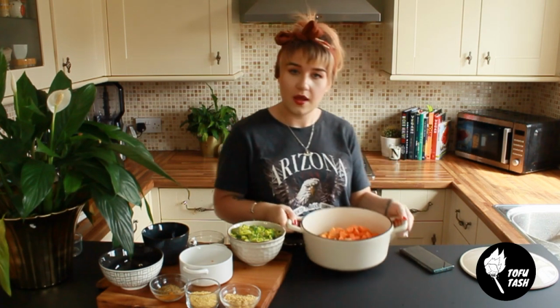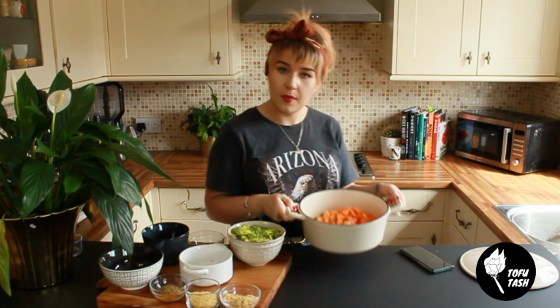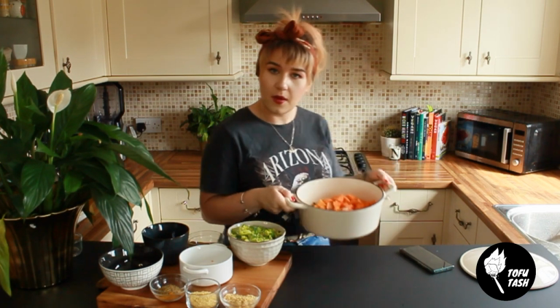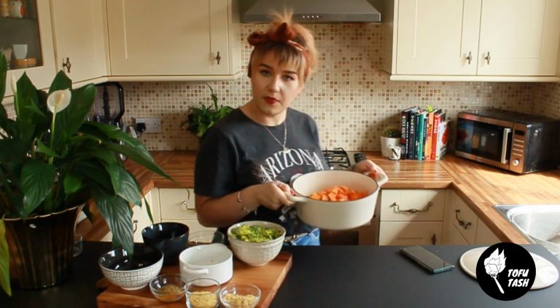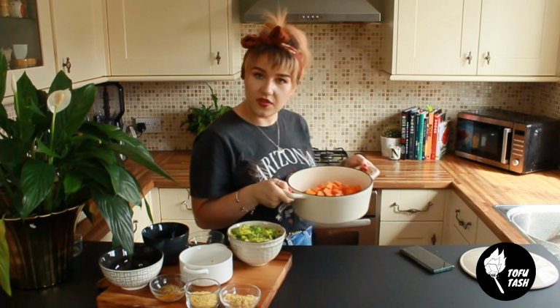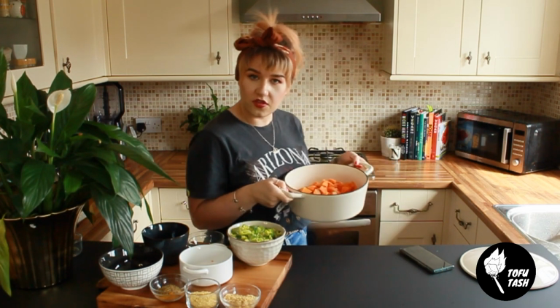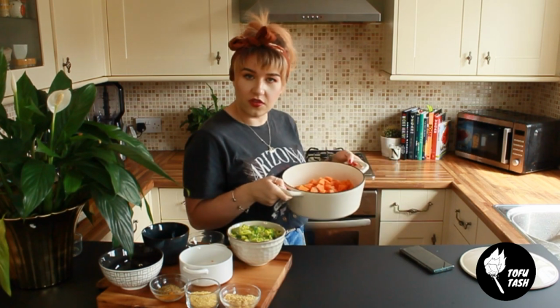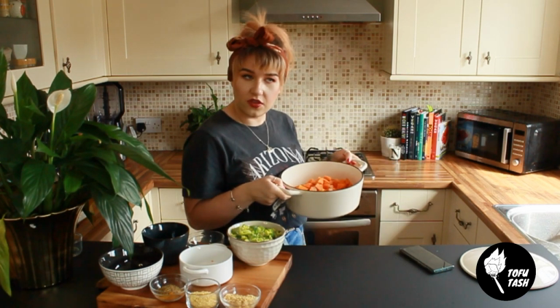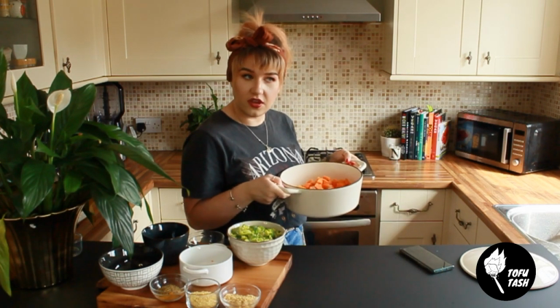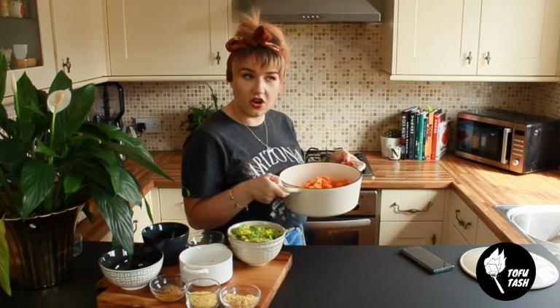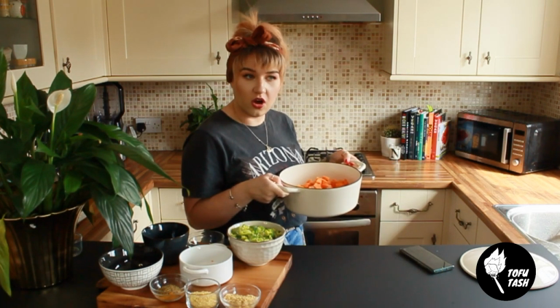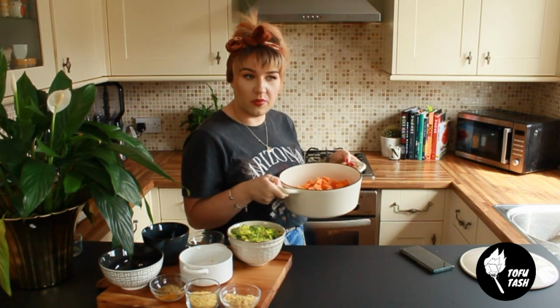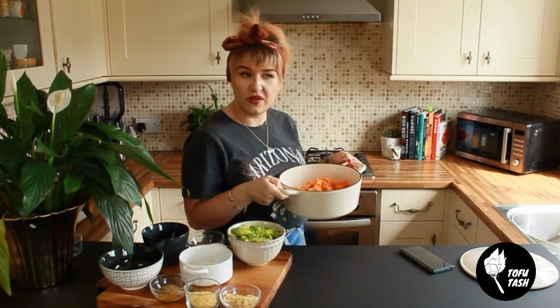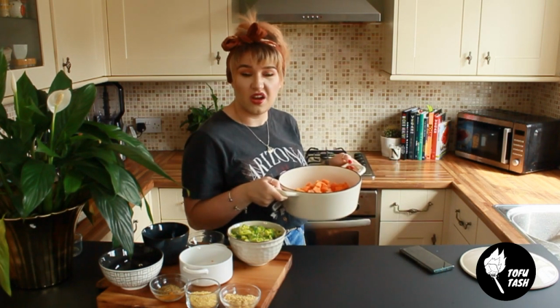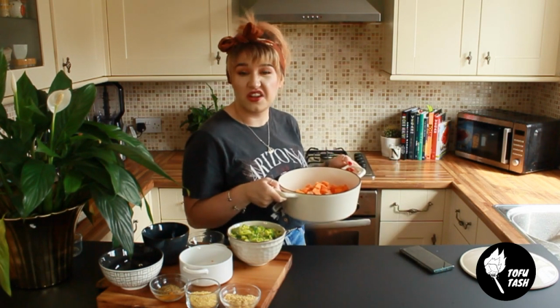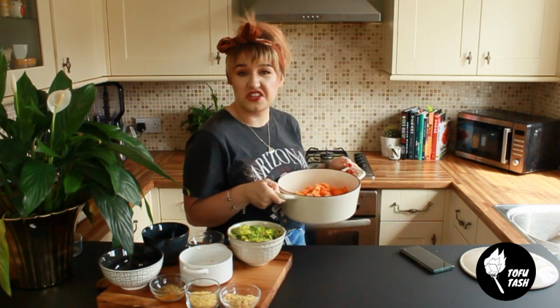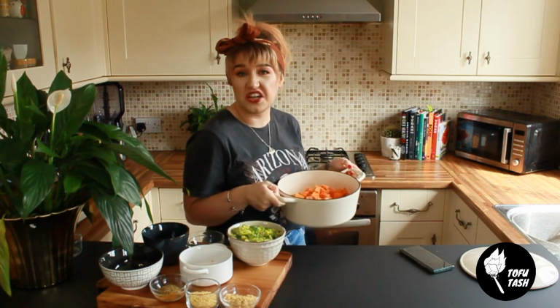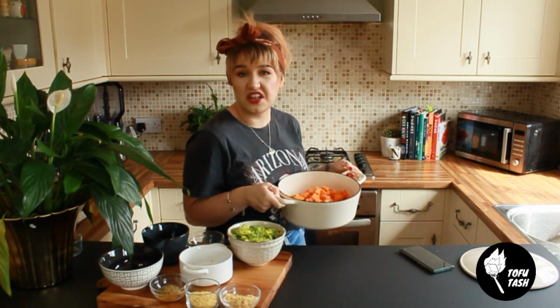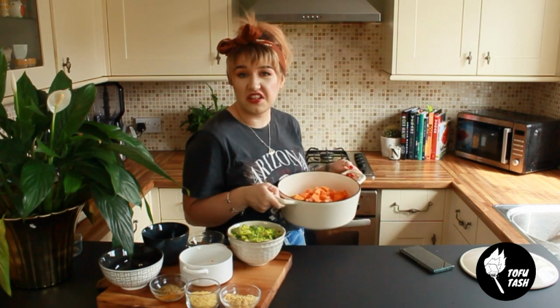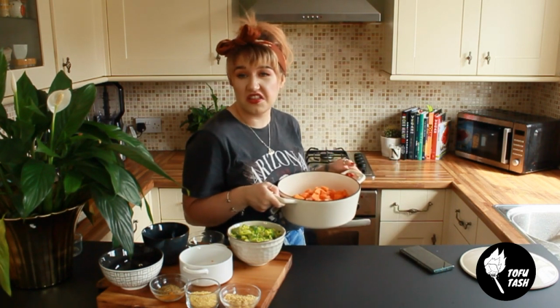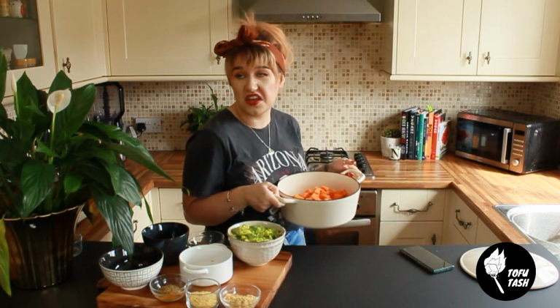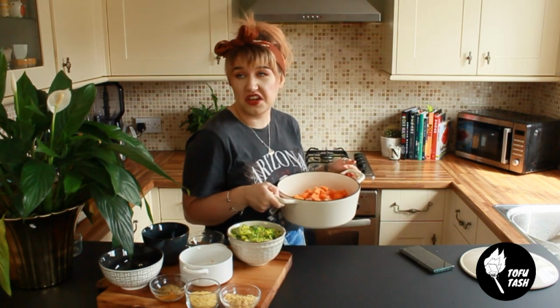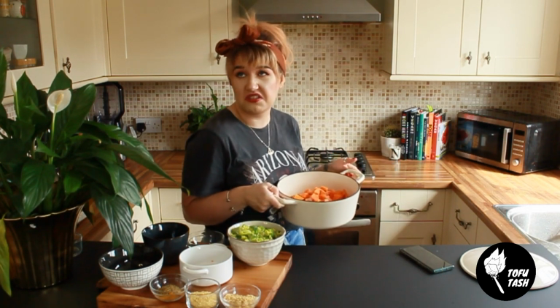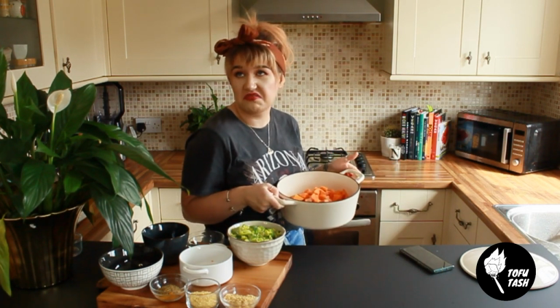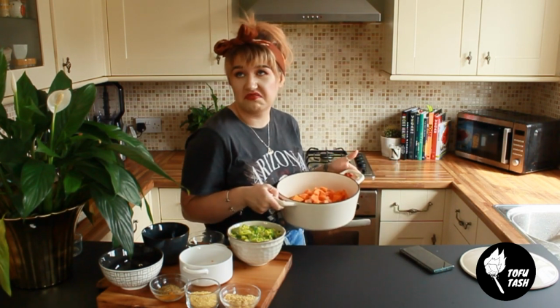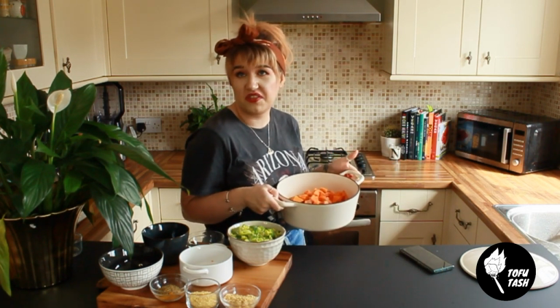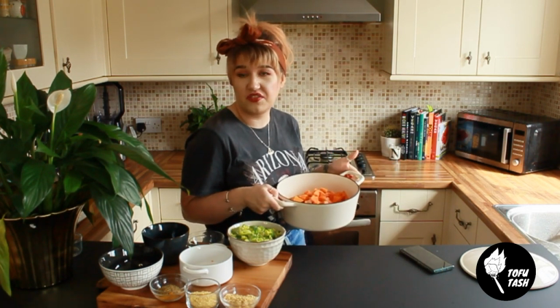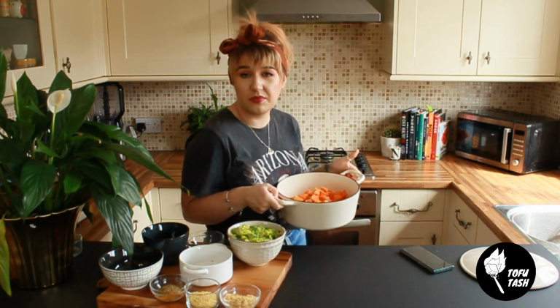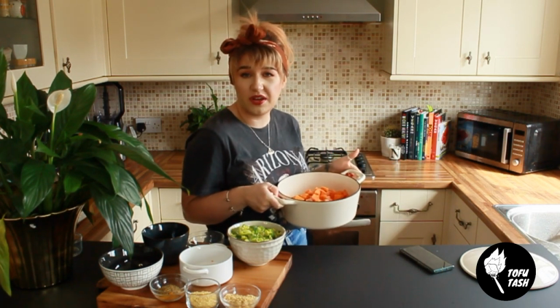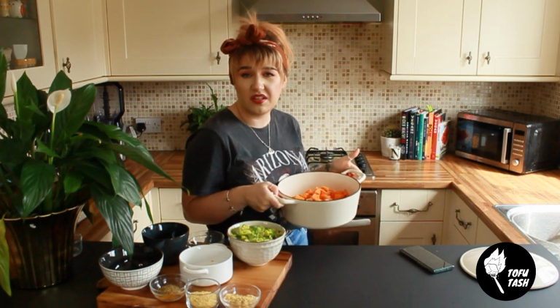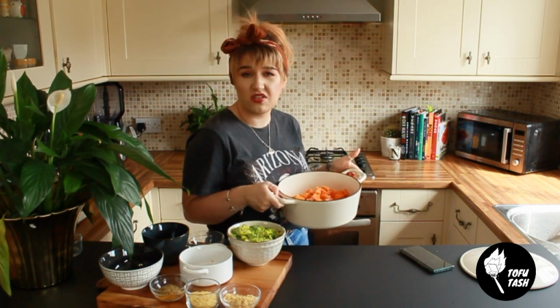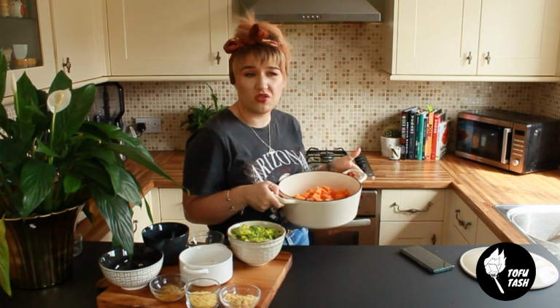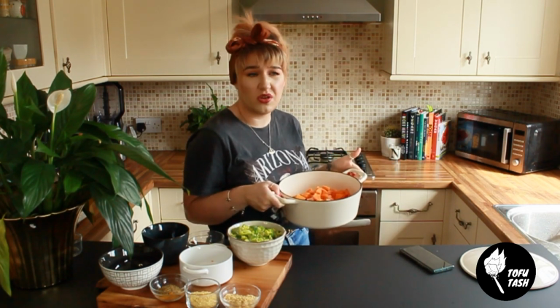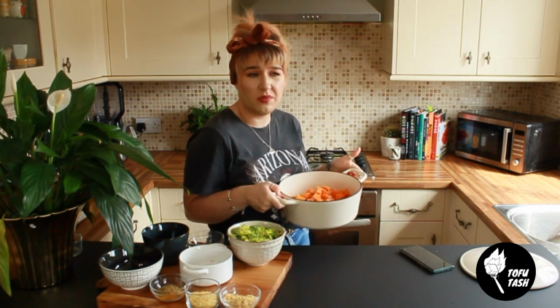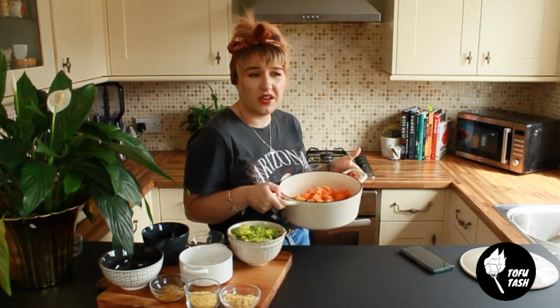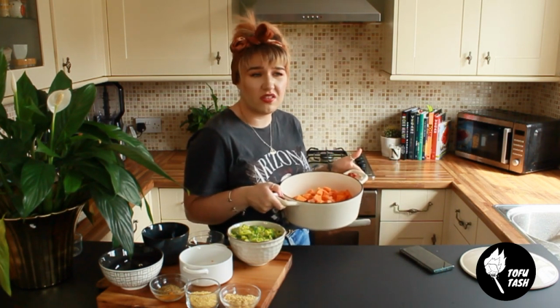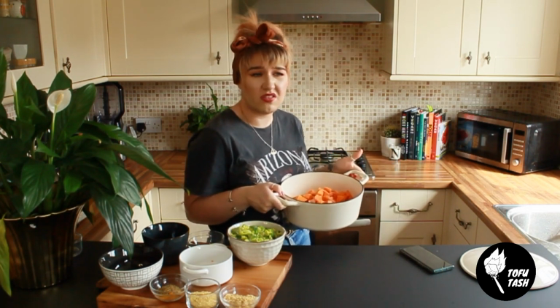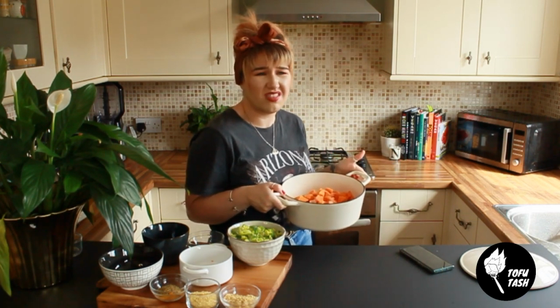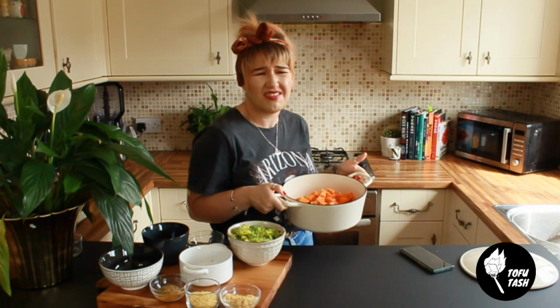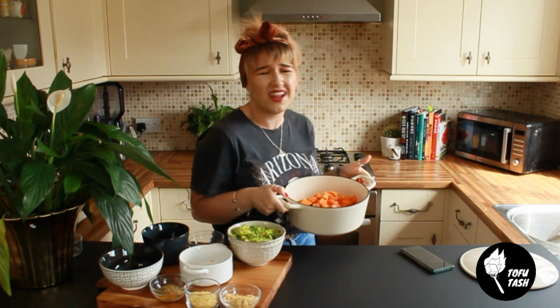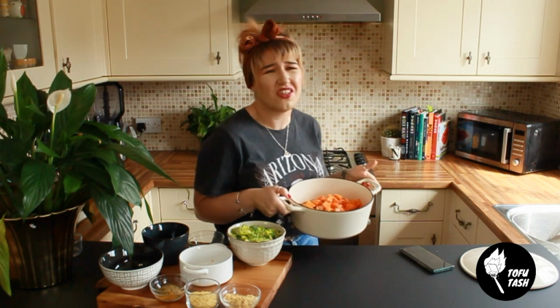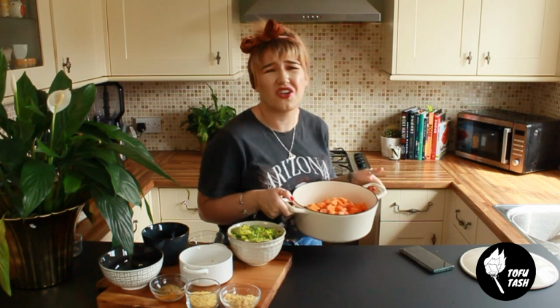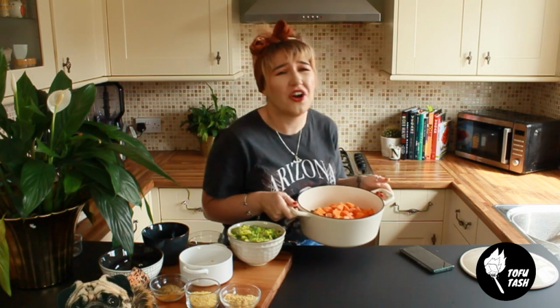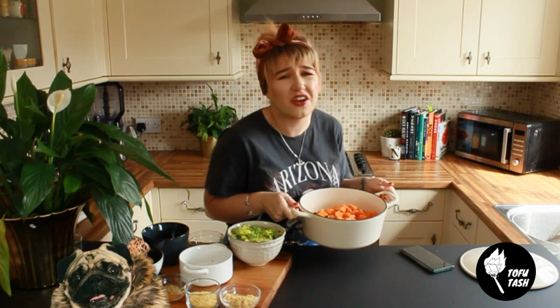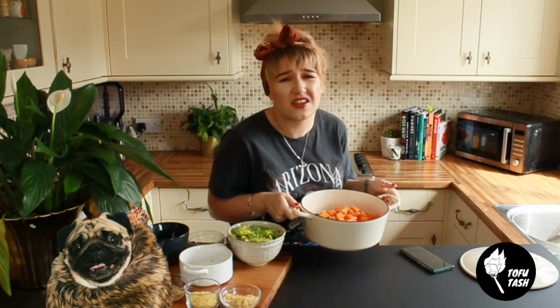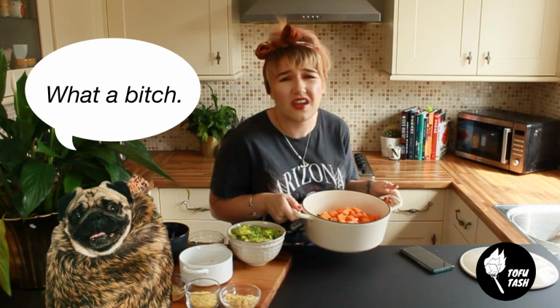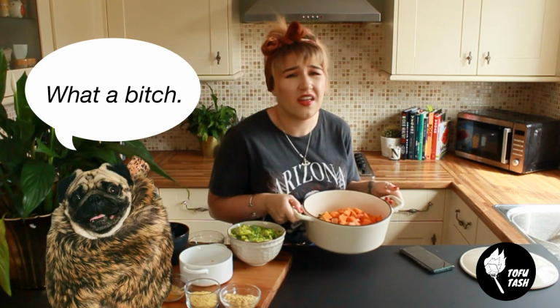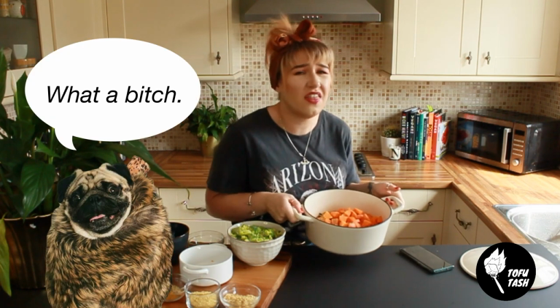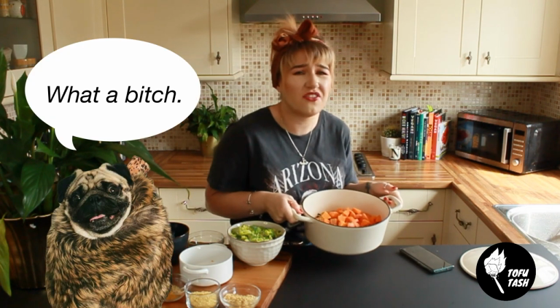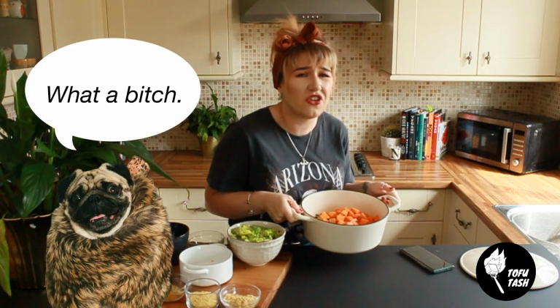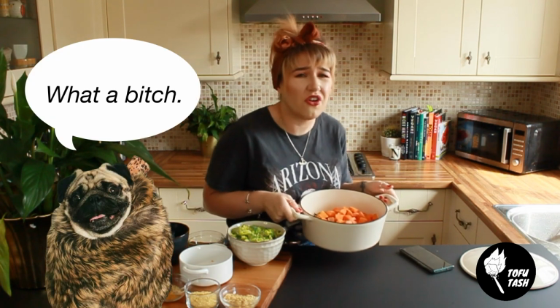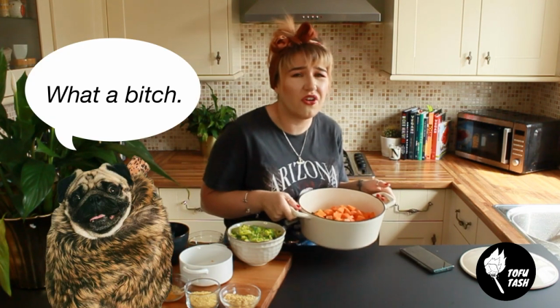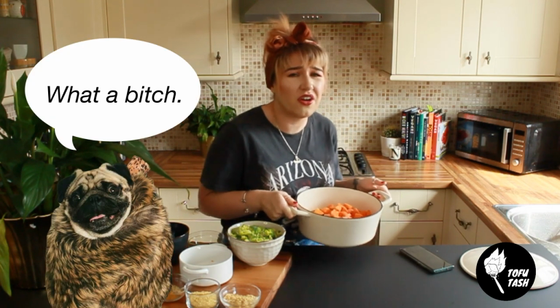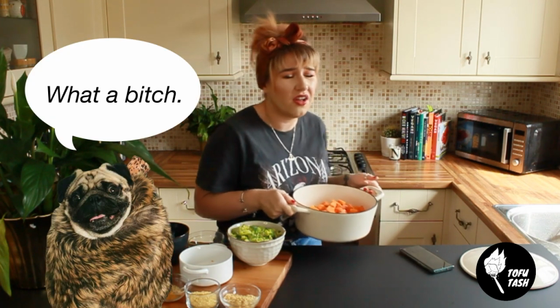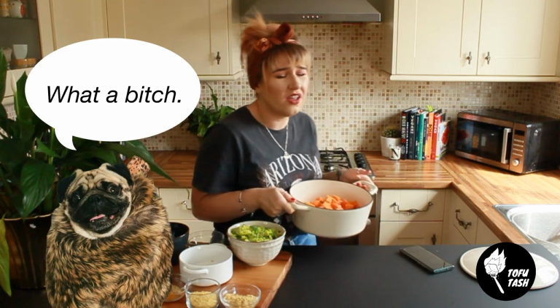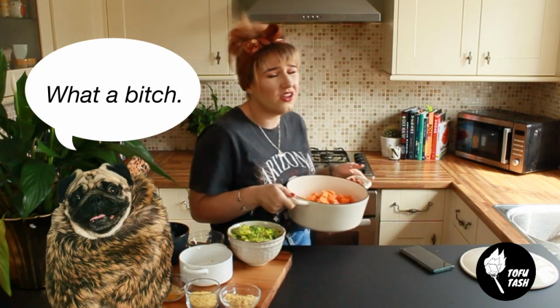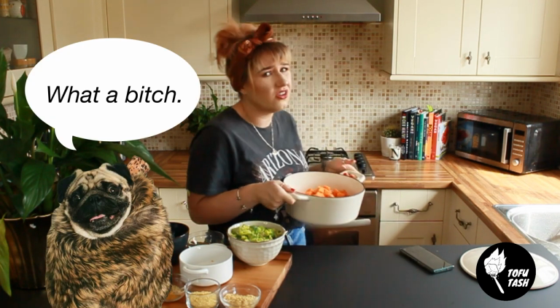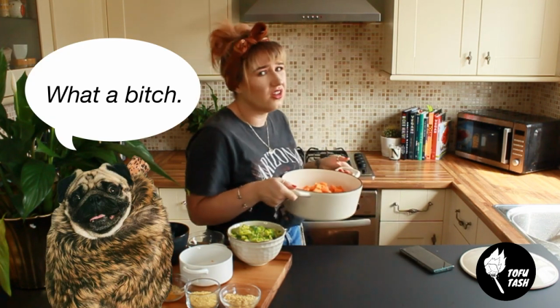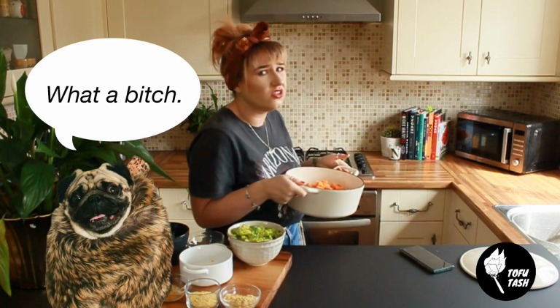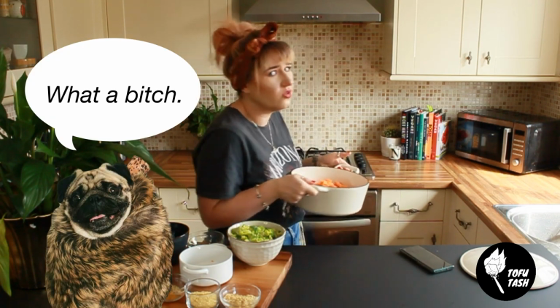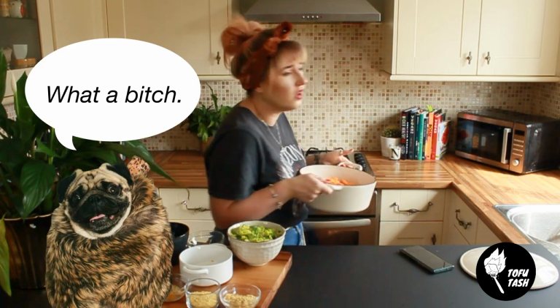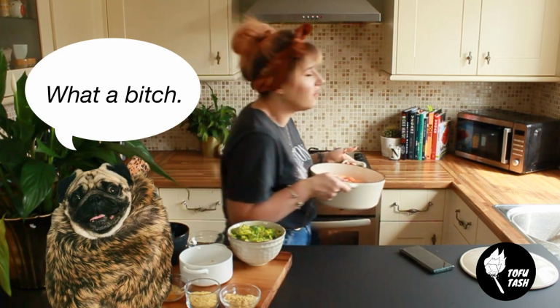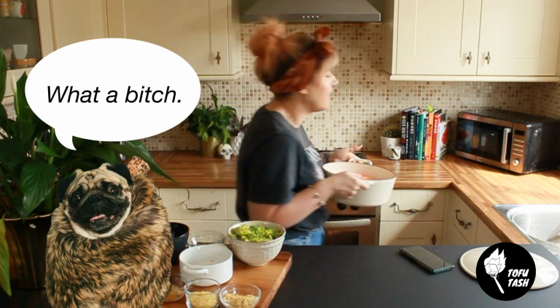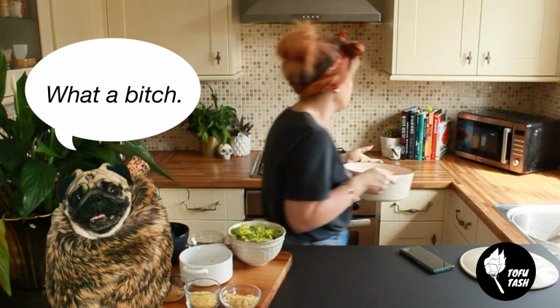Pop this on the hob for about 15 to 20 minutes until it's cooked. They're a dog — you don't need to do it exact.